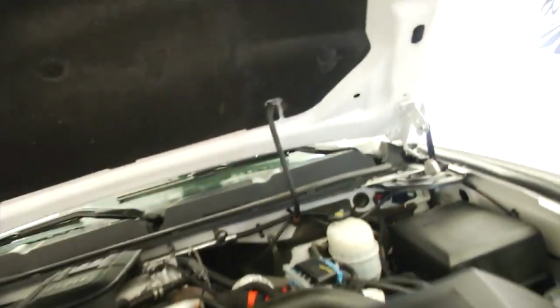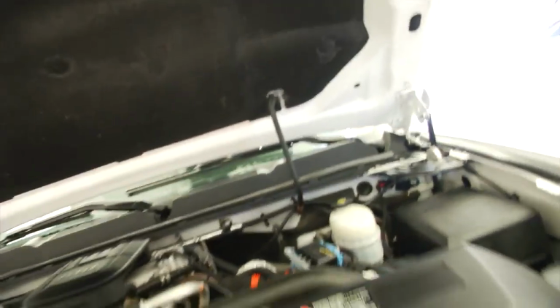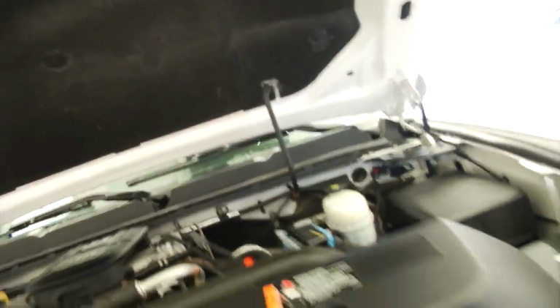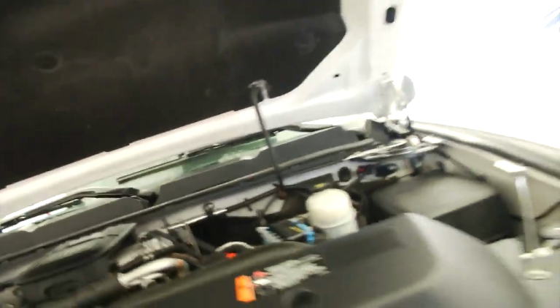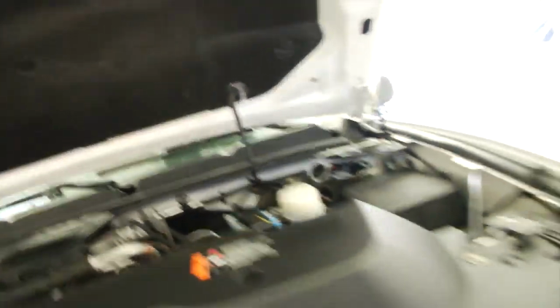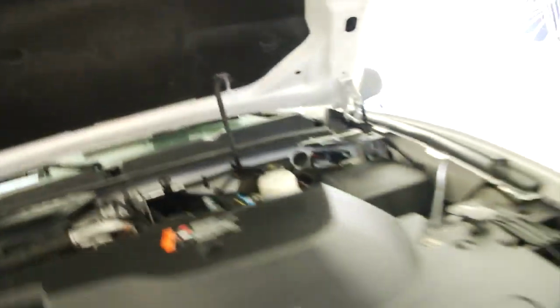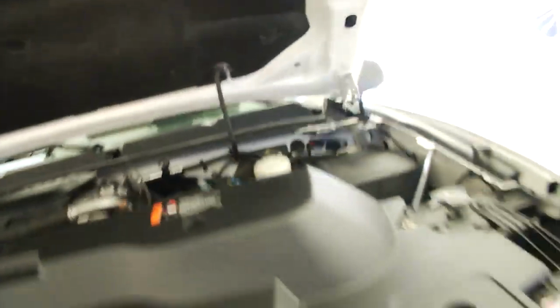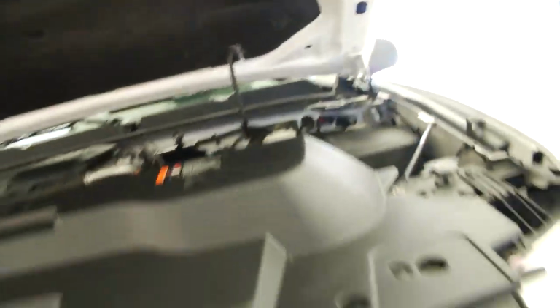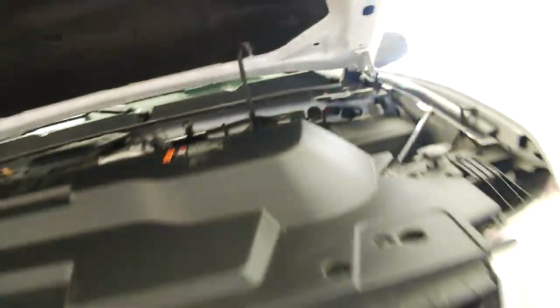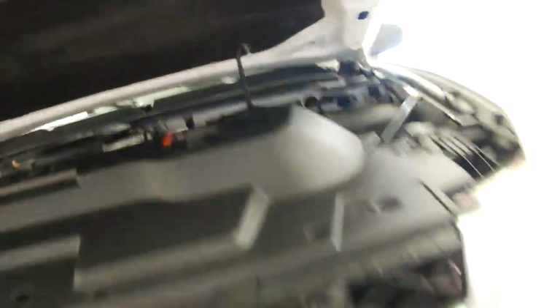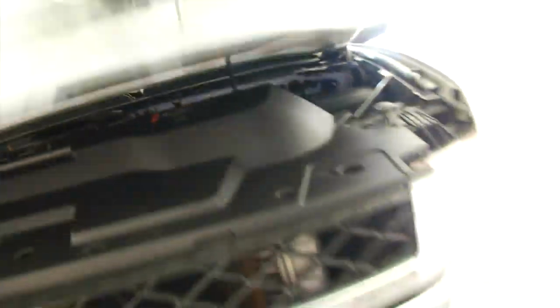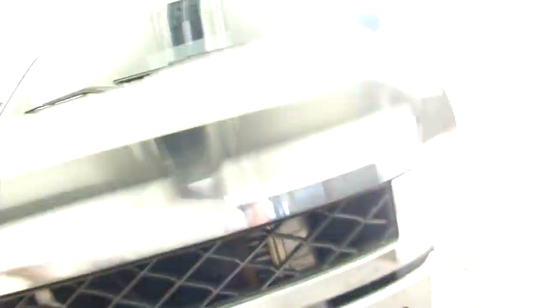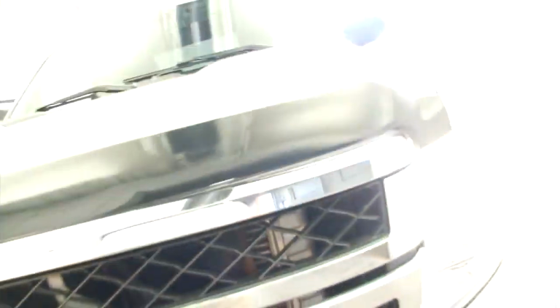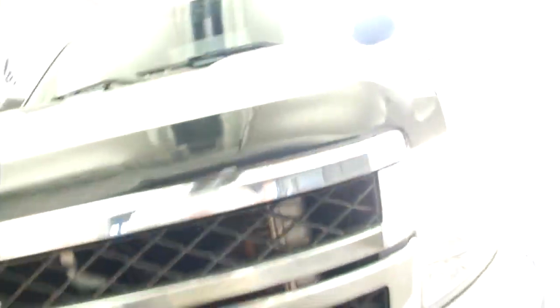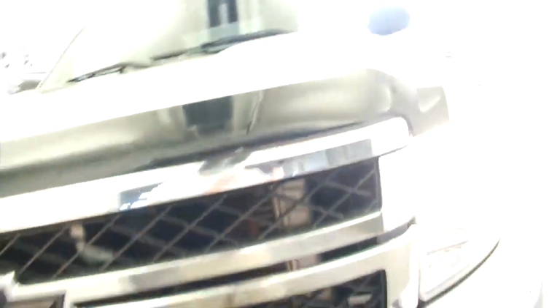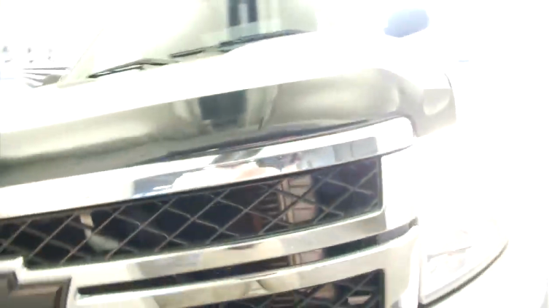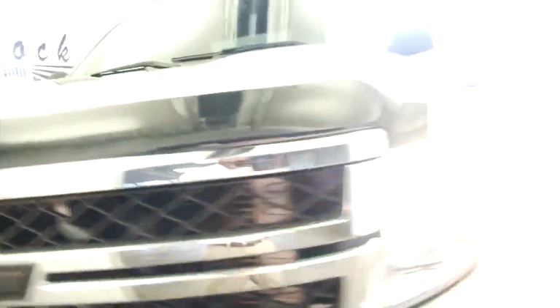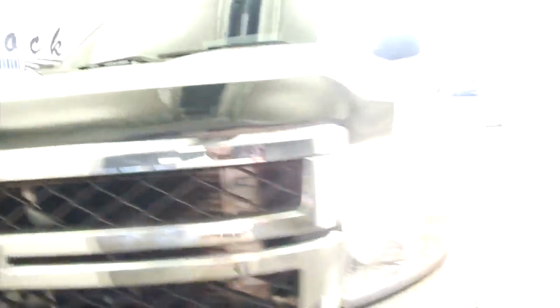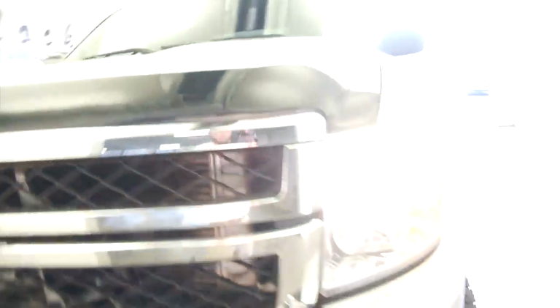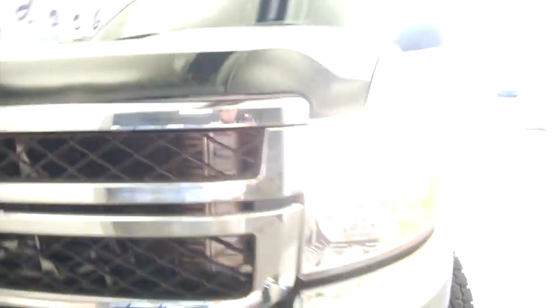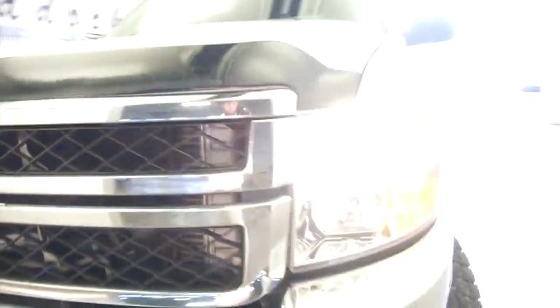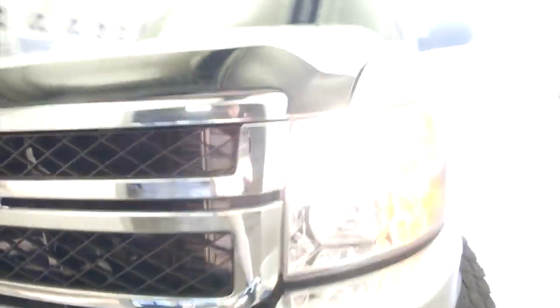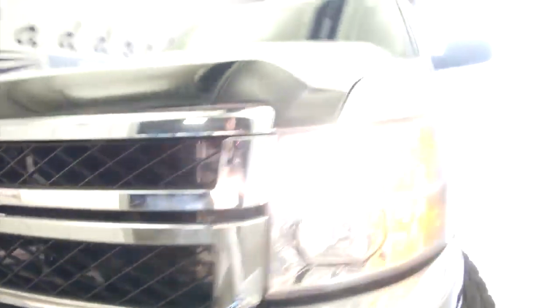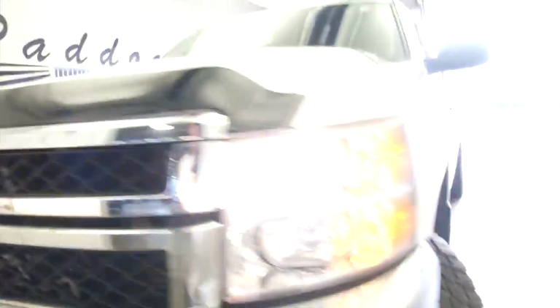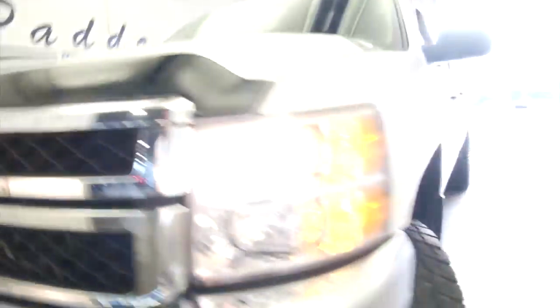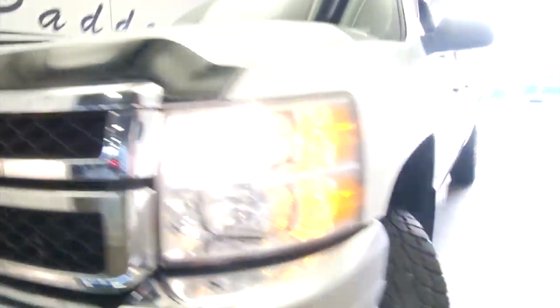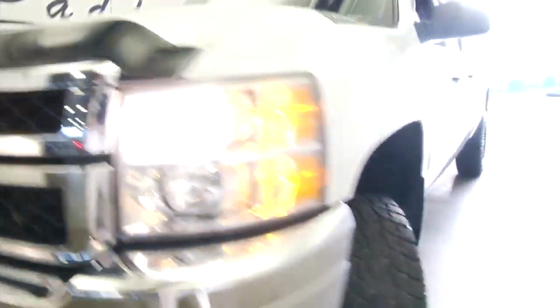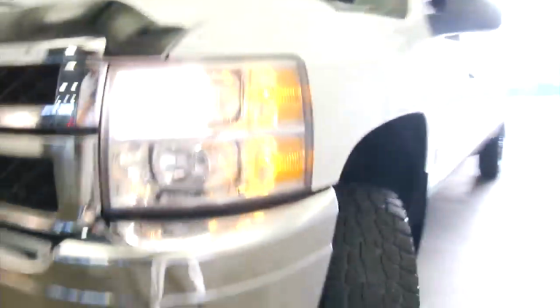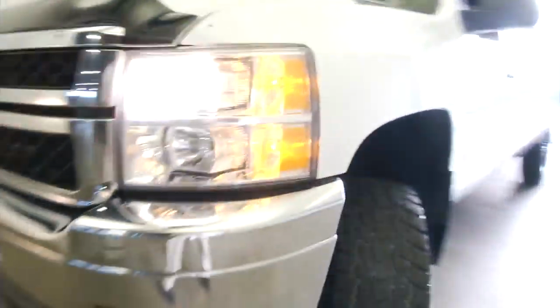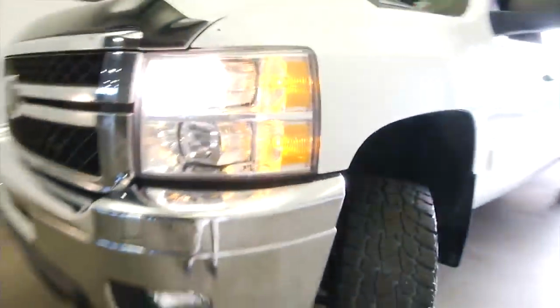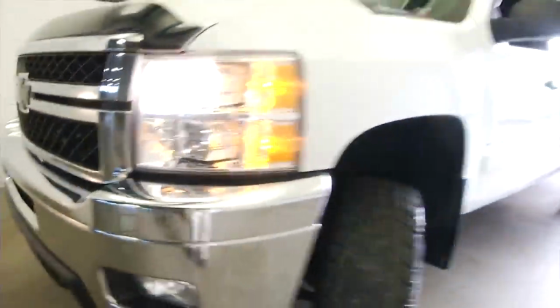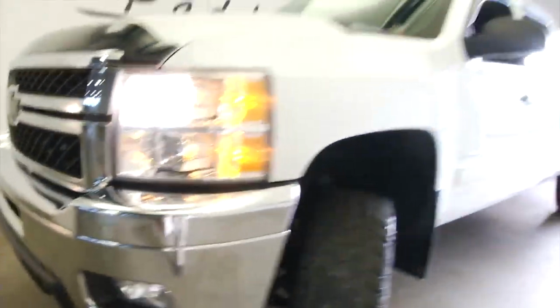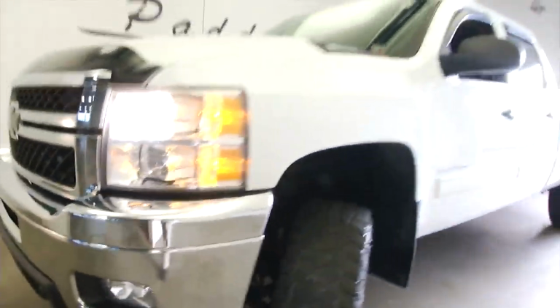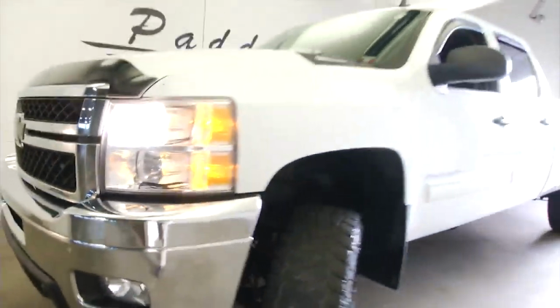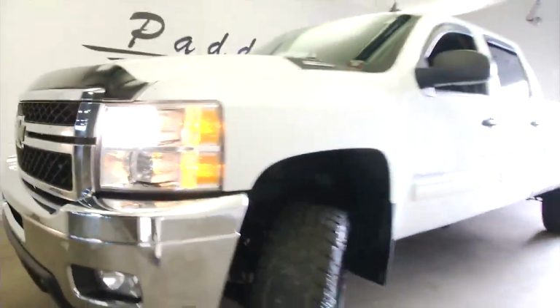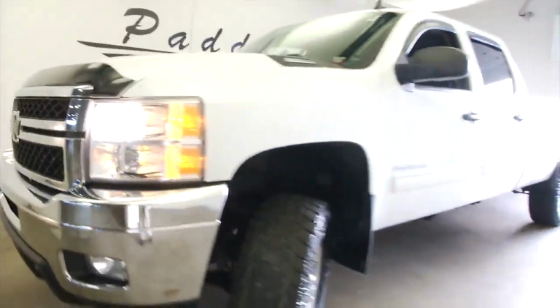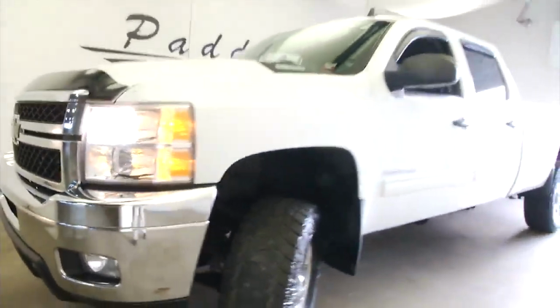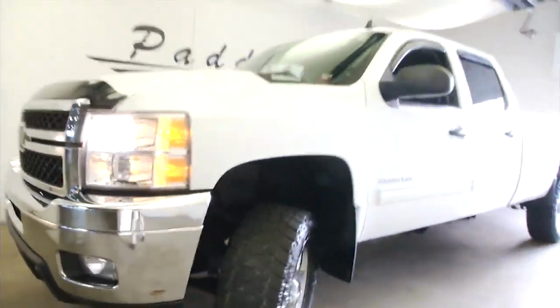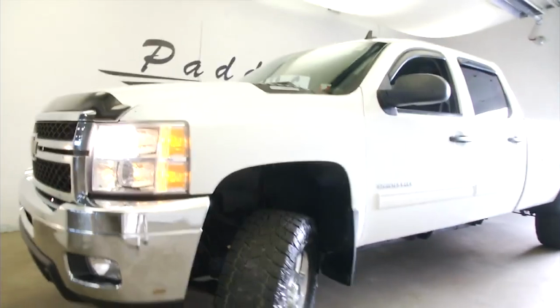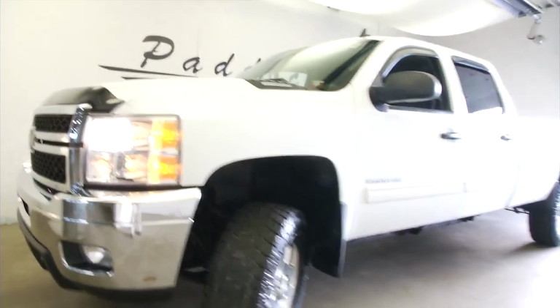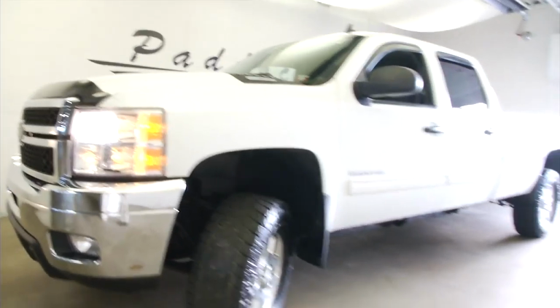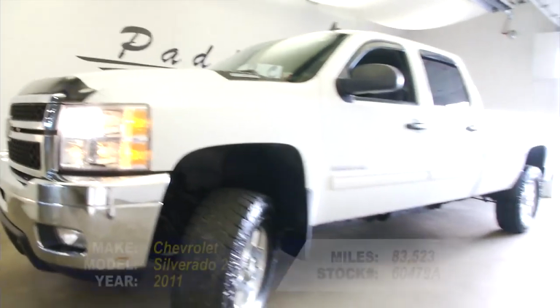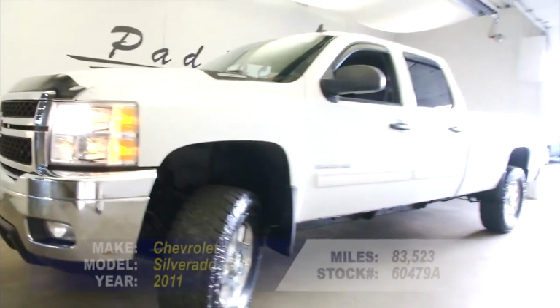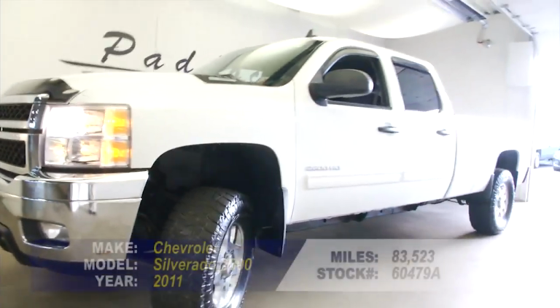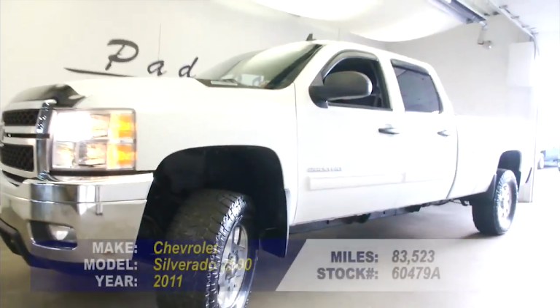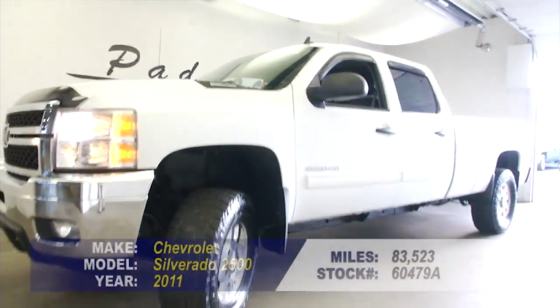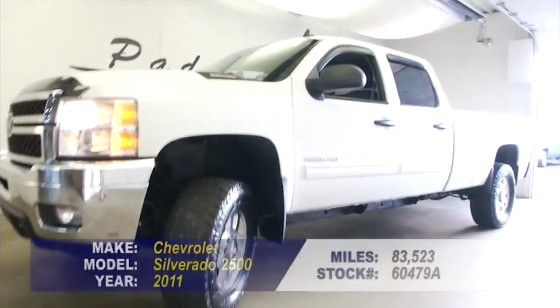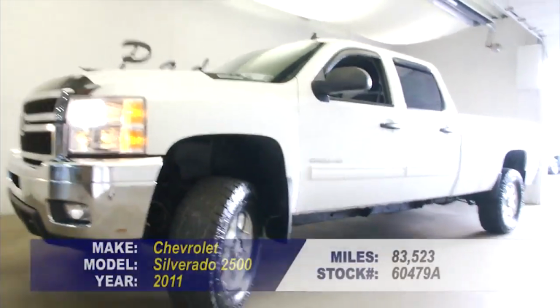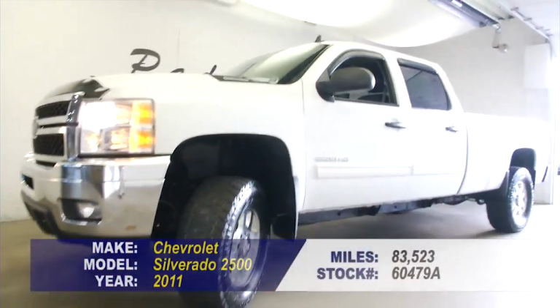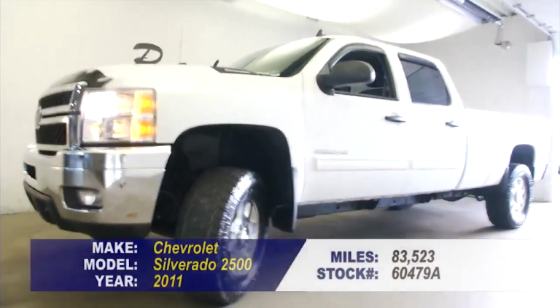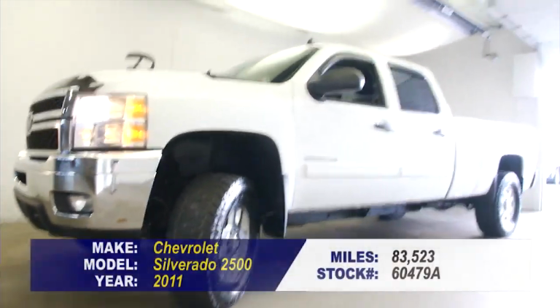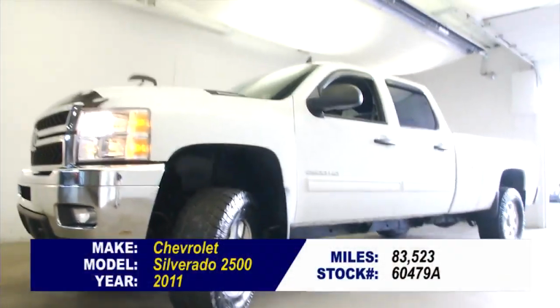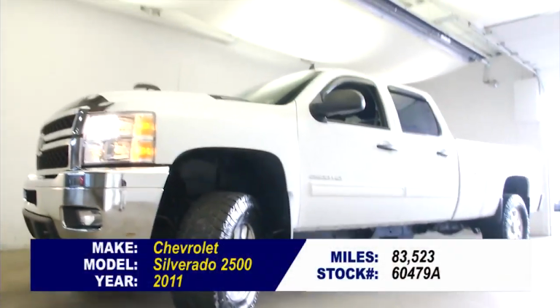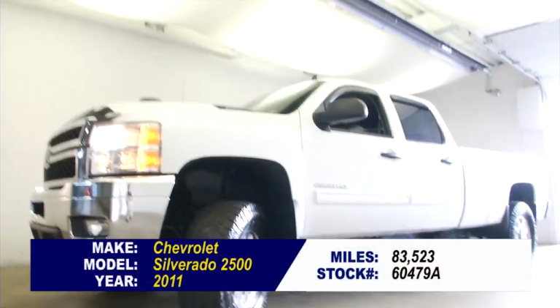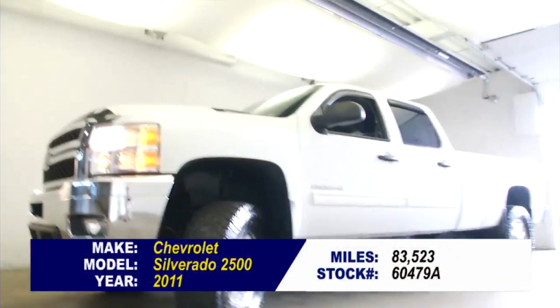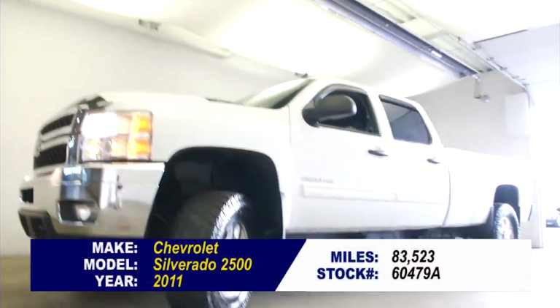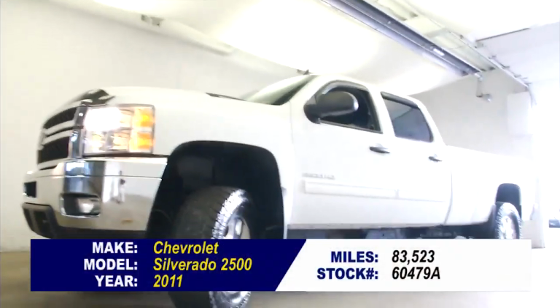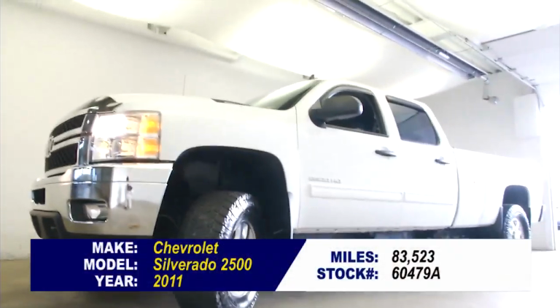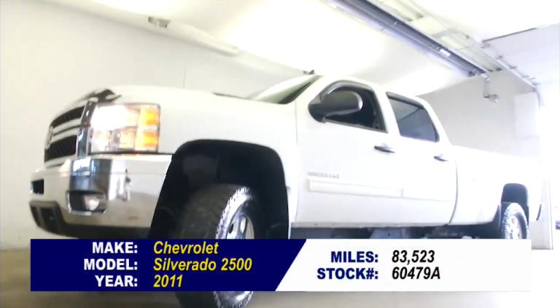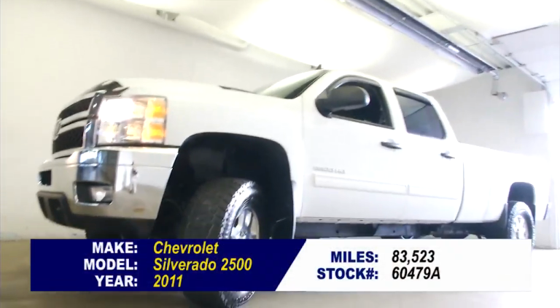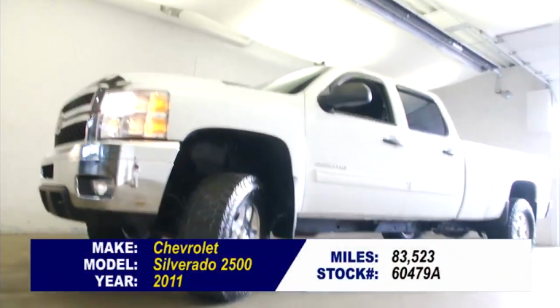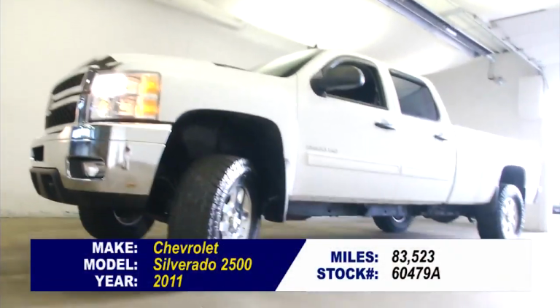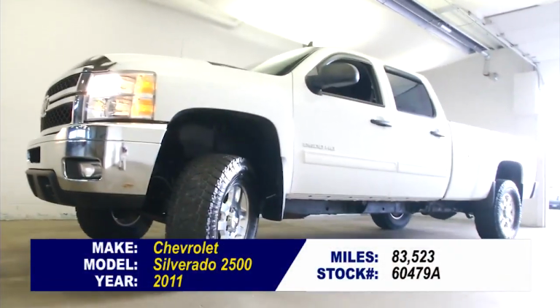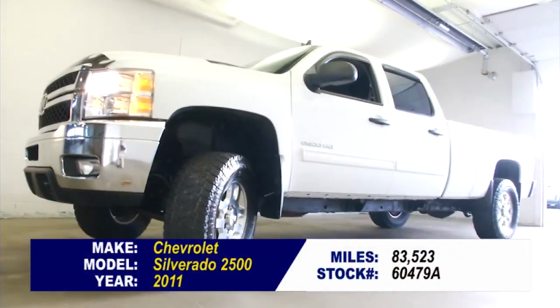If you want to find out more about this awesome 2500, give us a call at 876-0945.